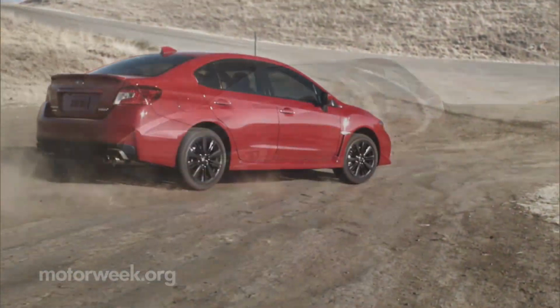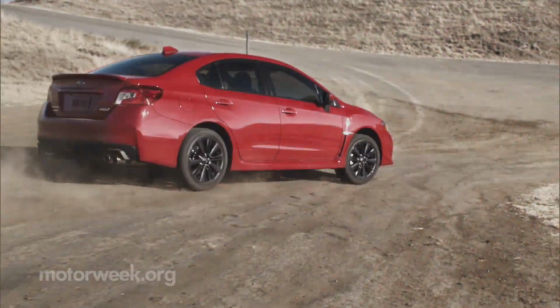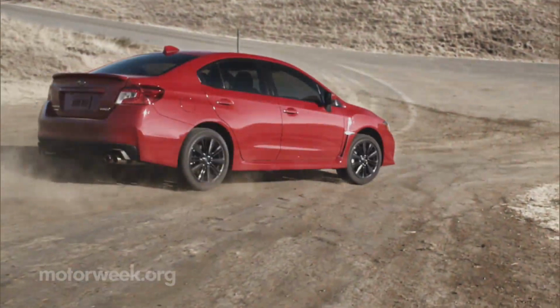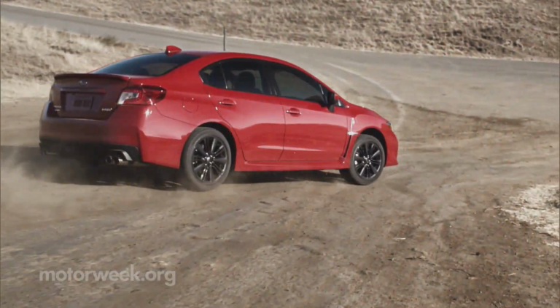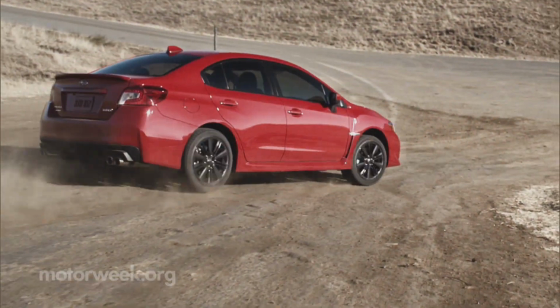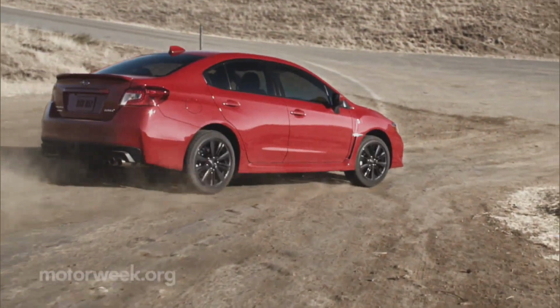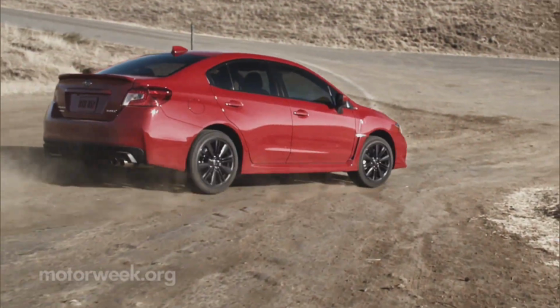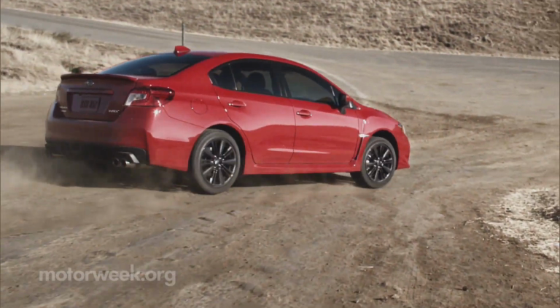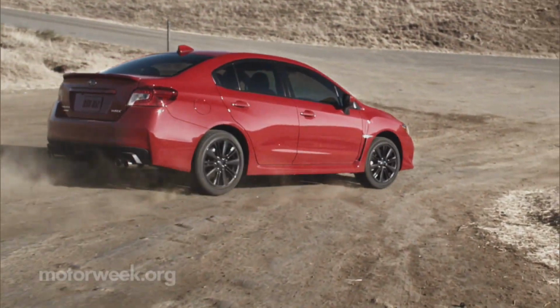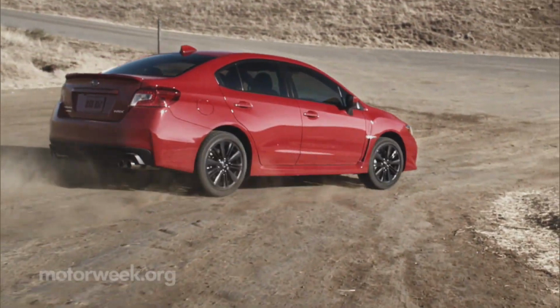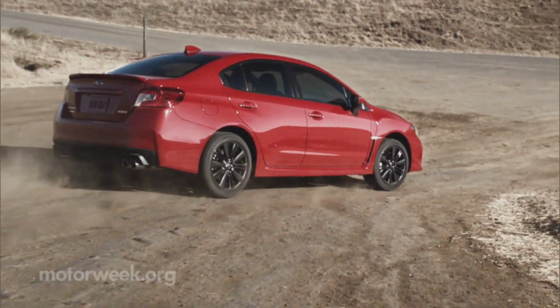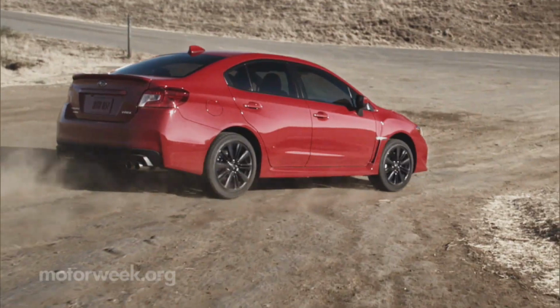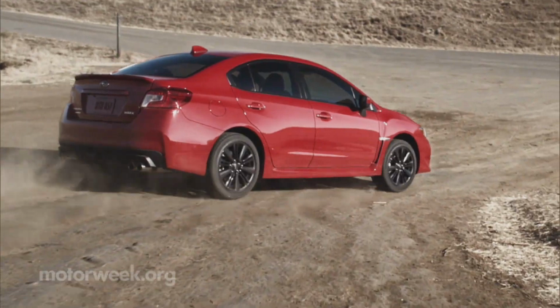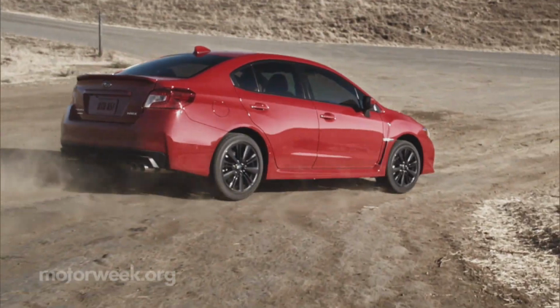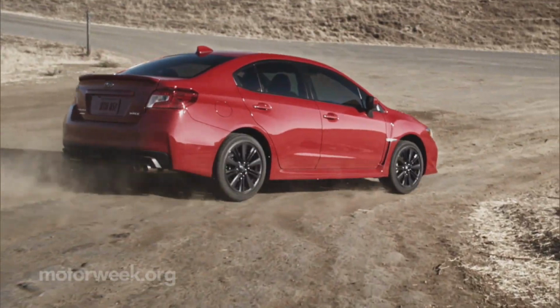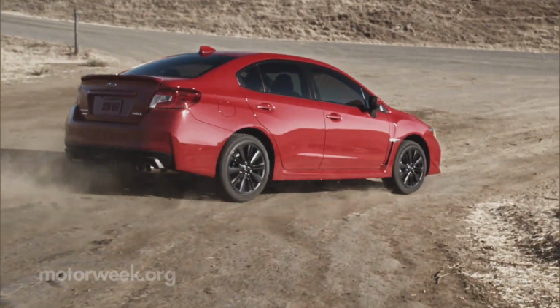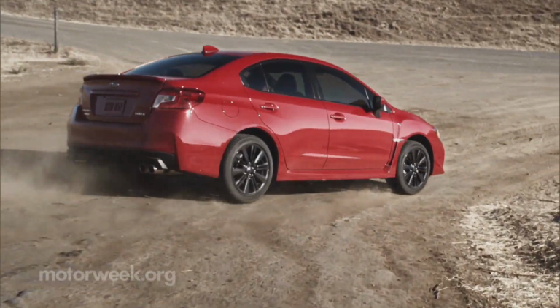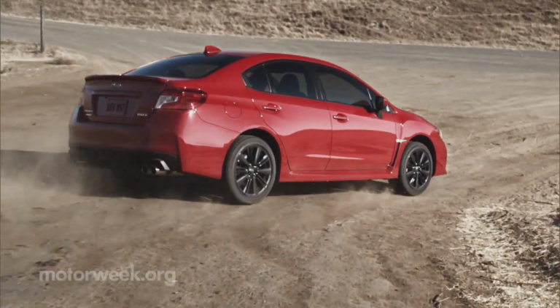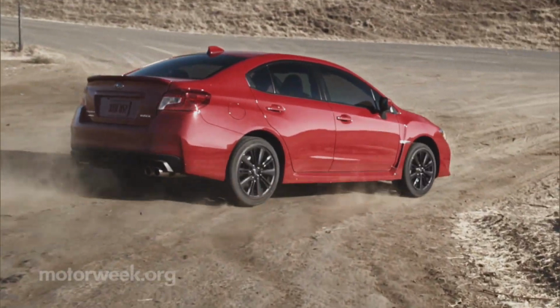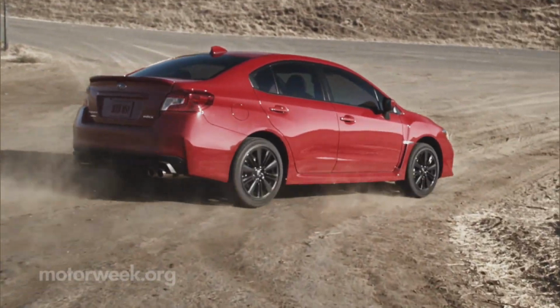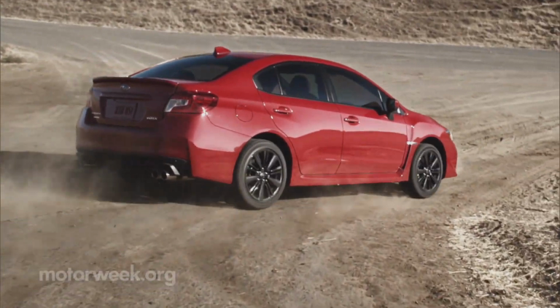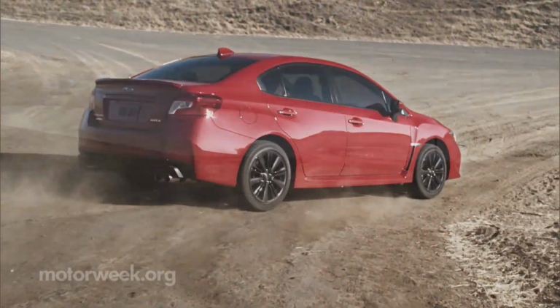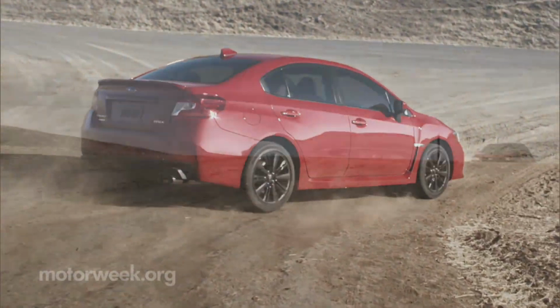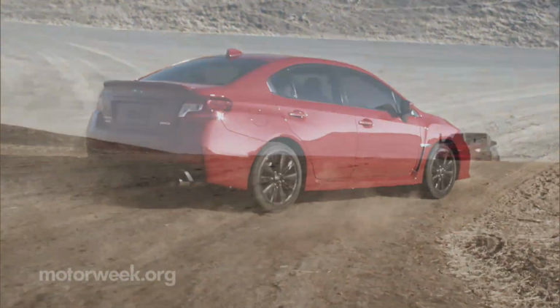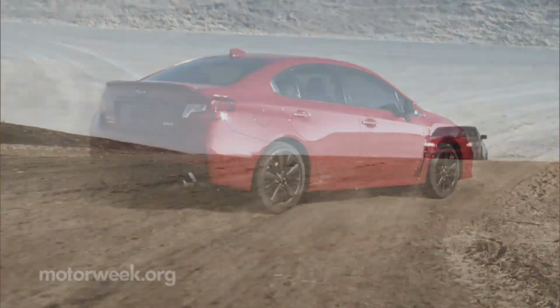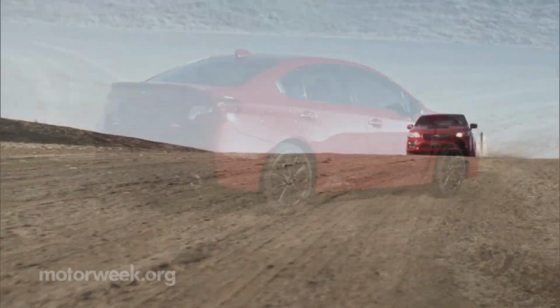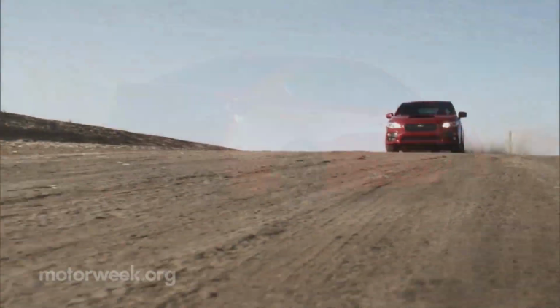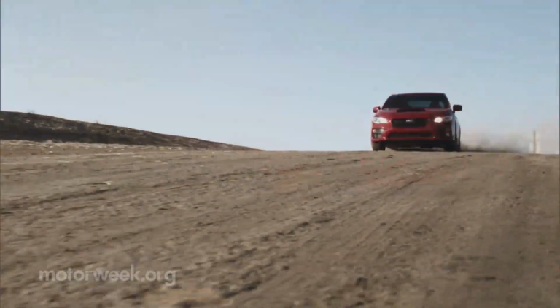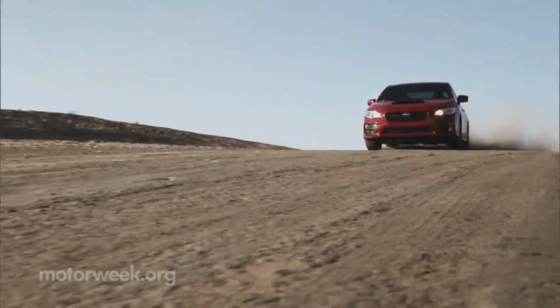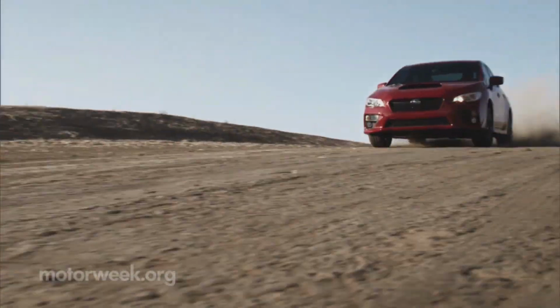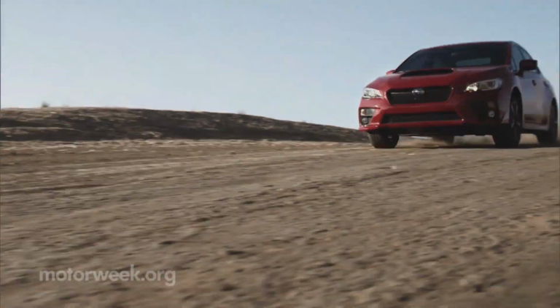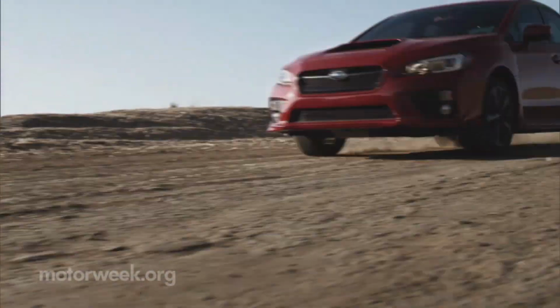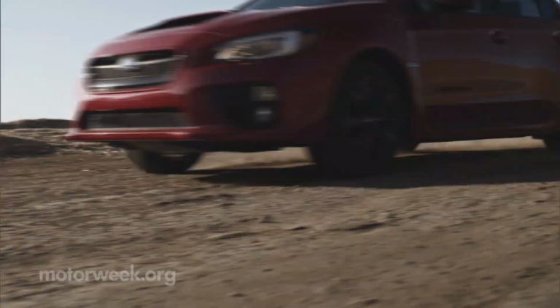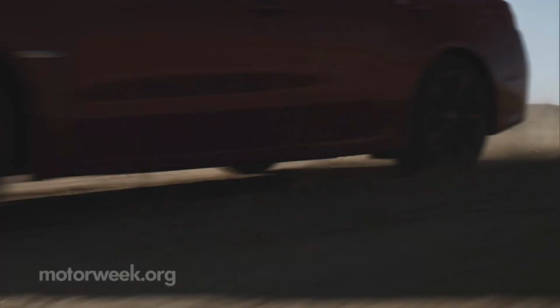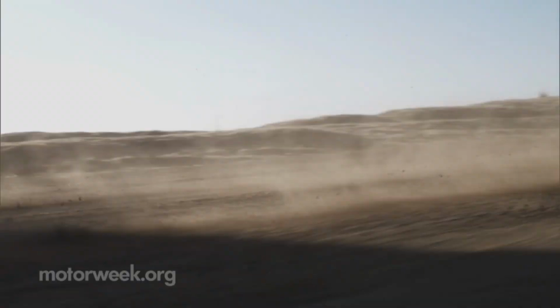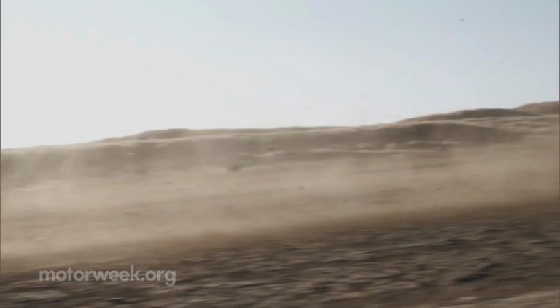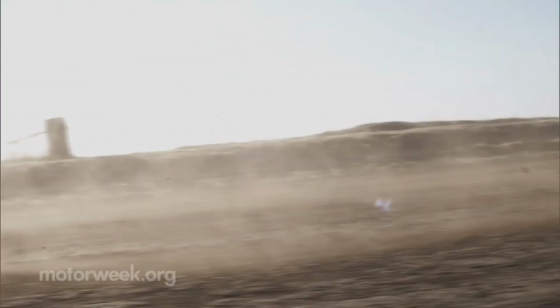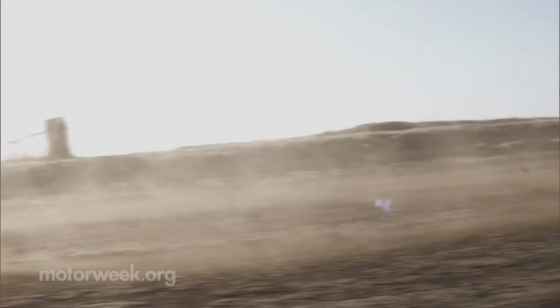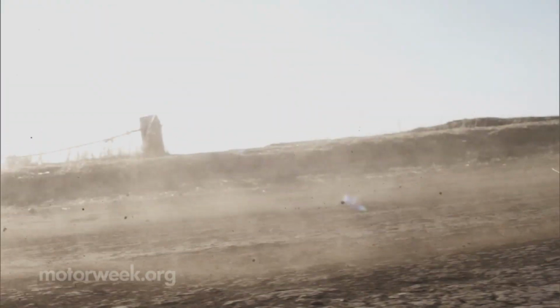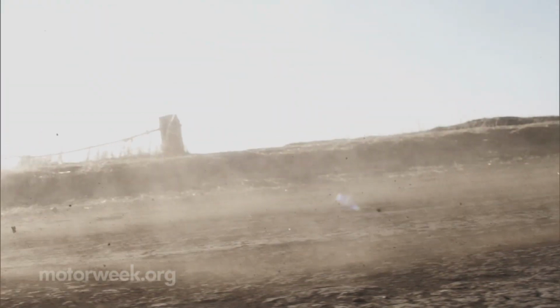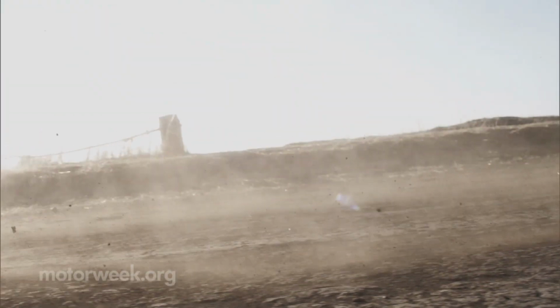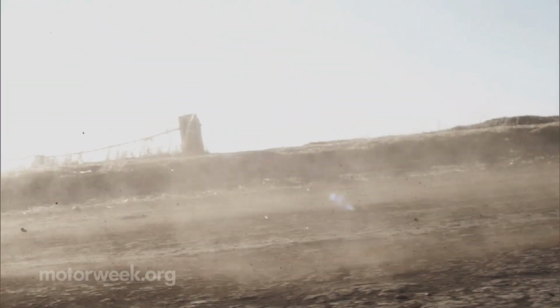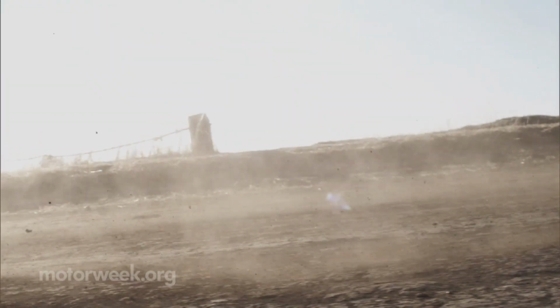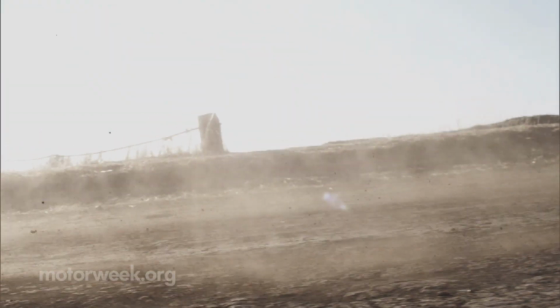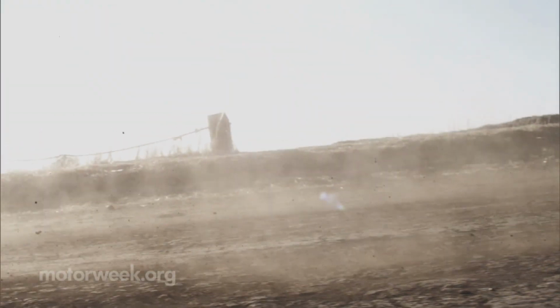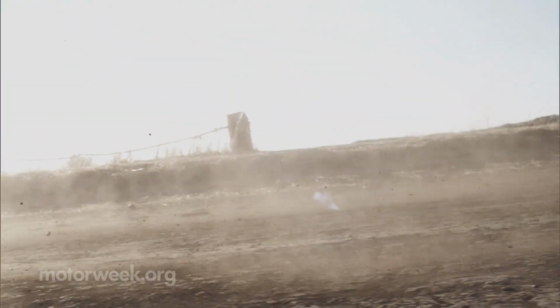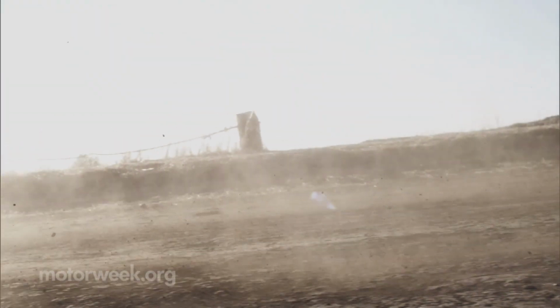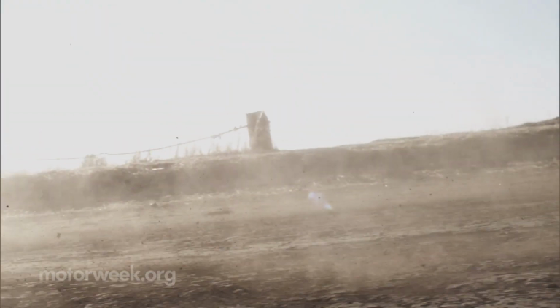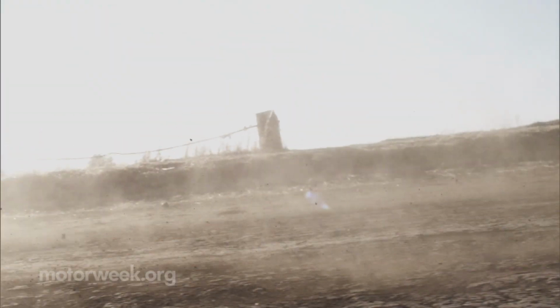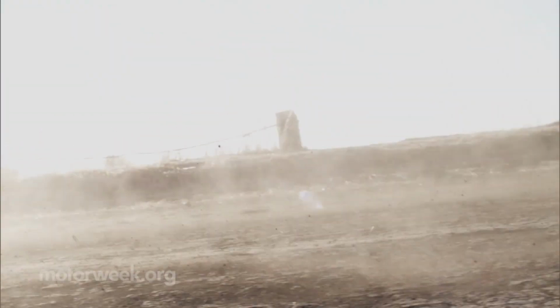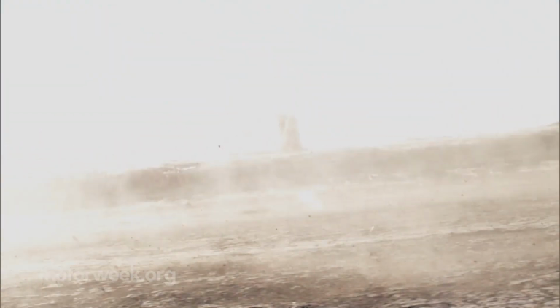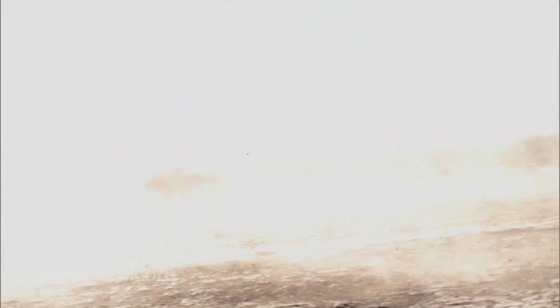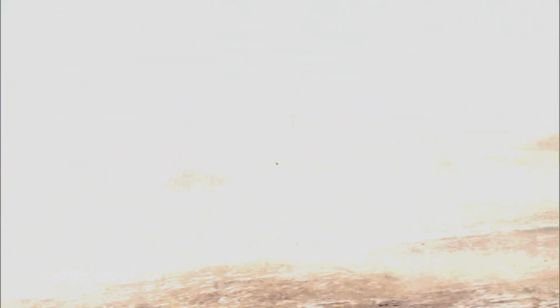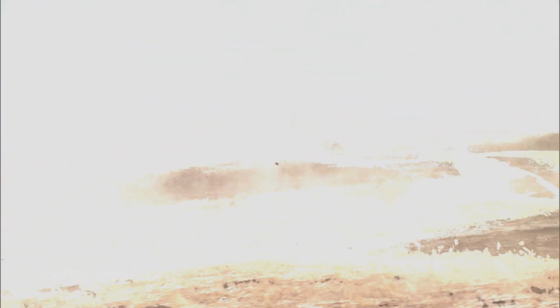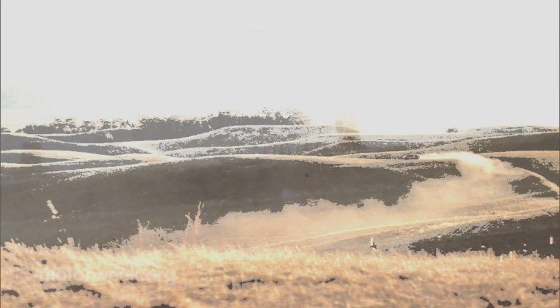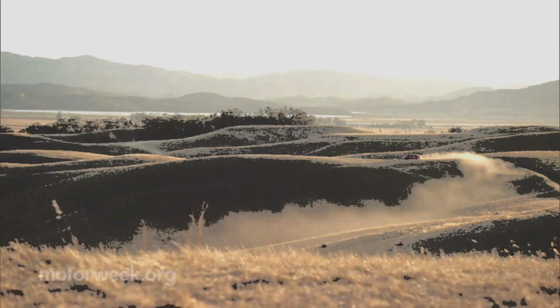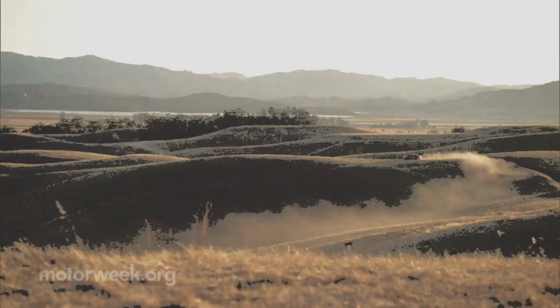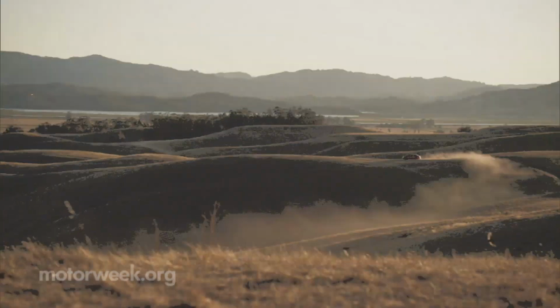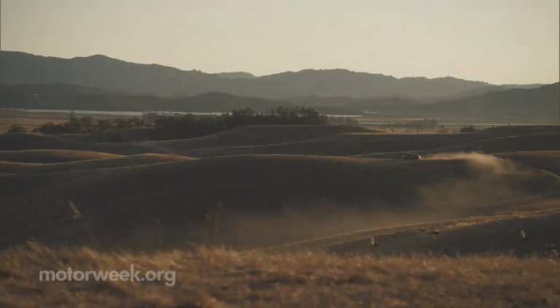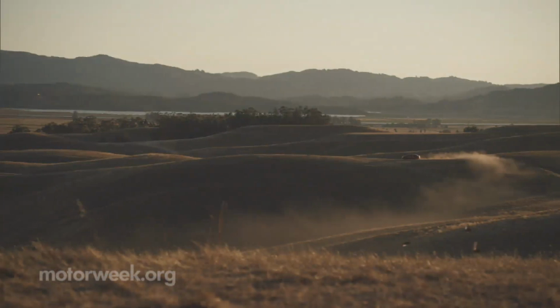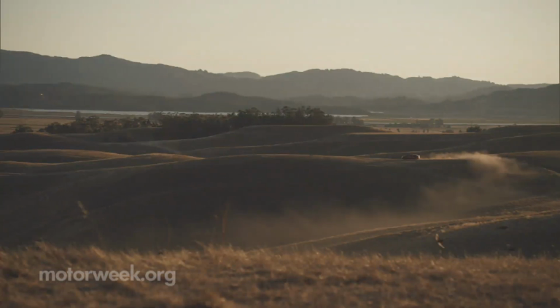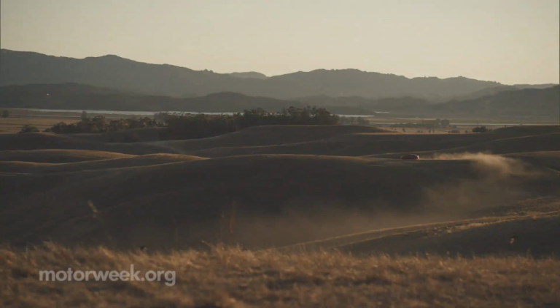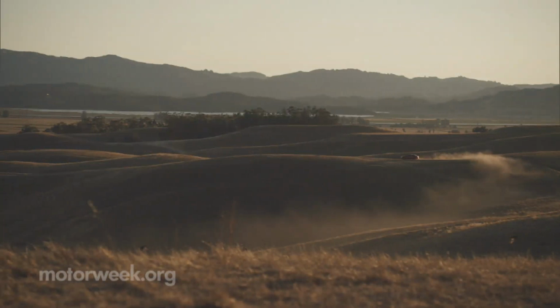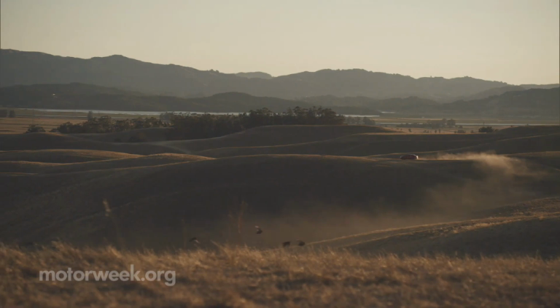On sale this spring, the 2015 Subaru WRX starts around $27,000.